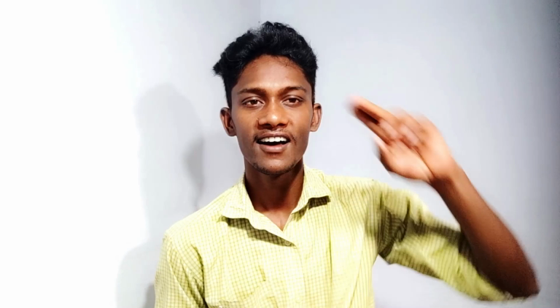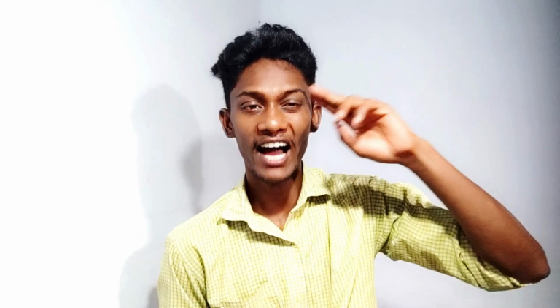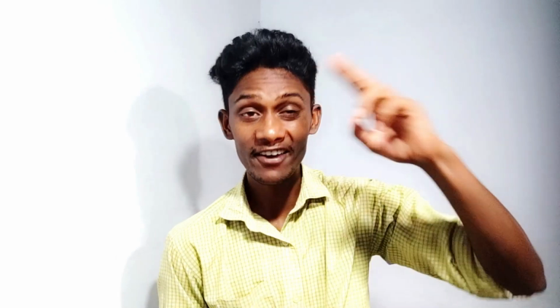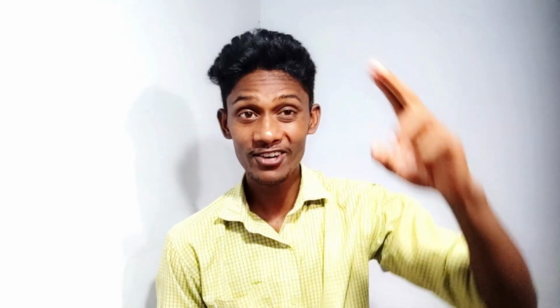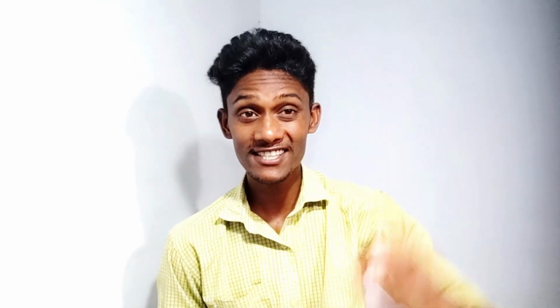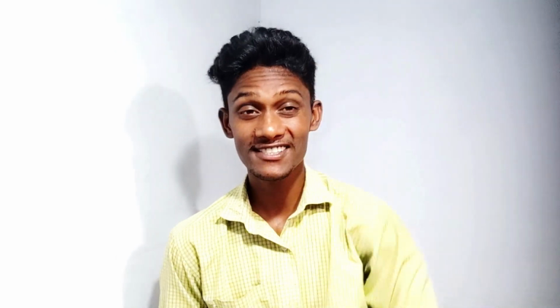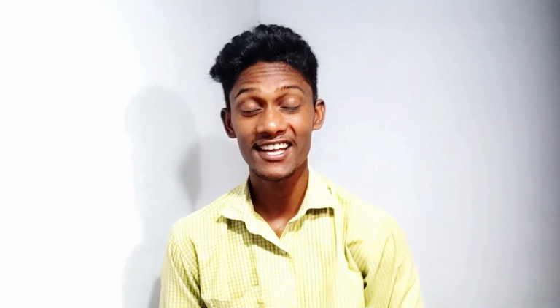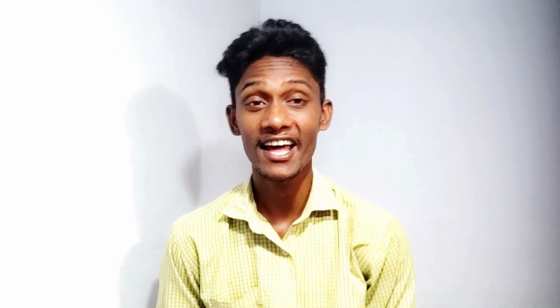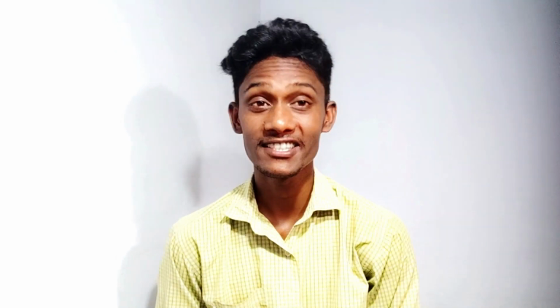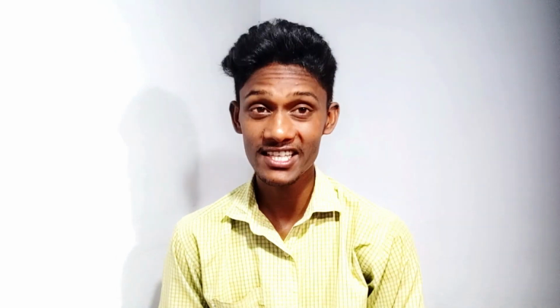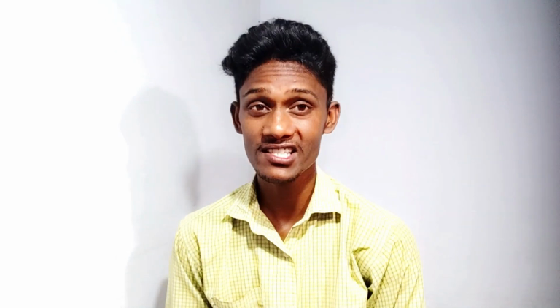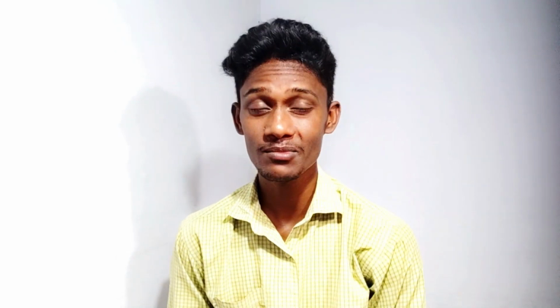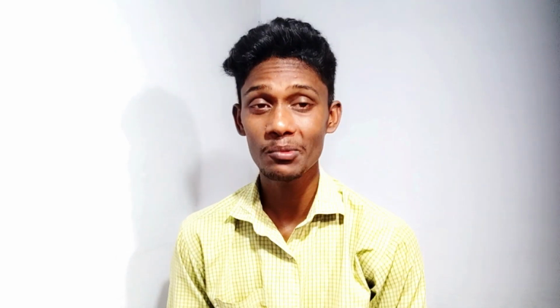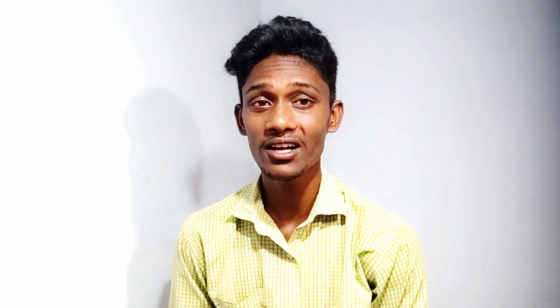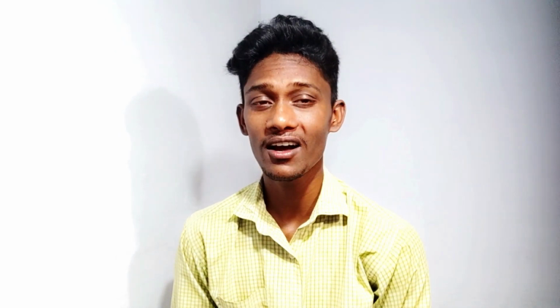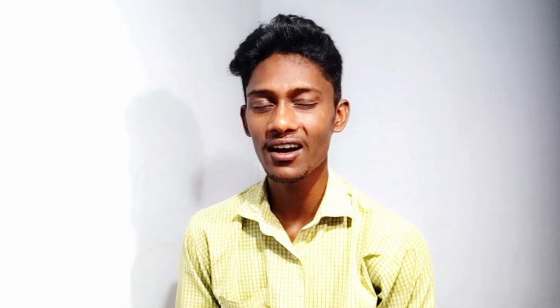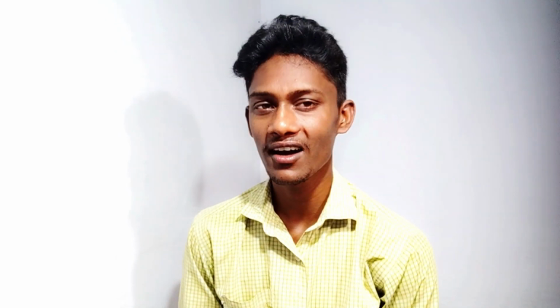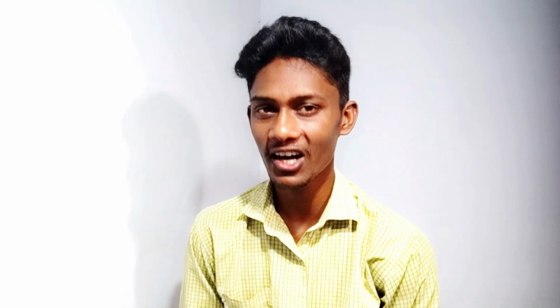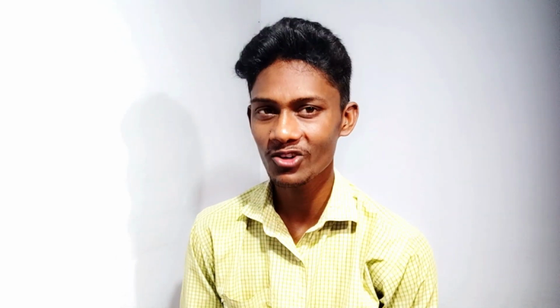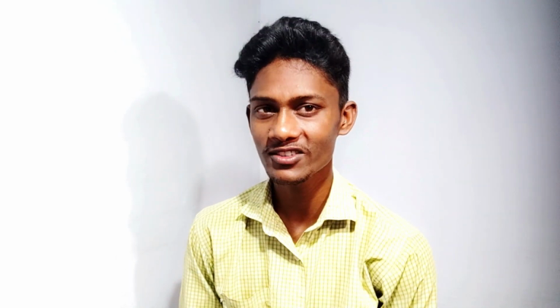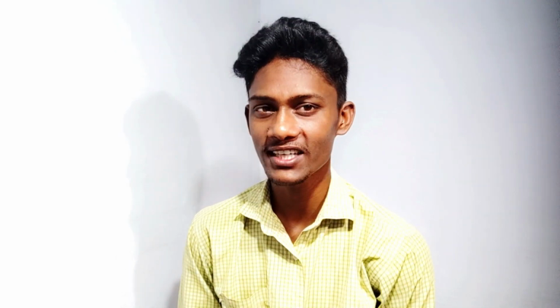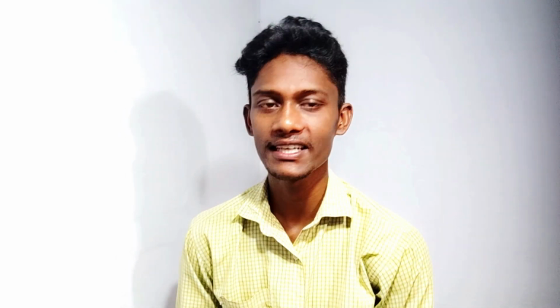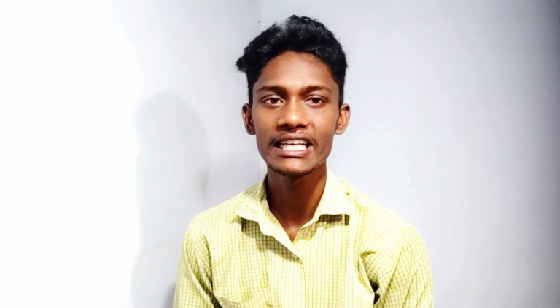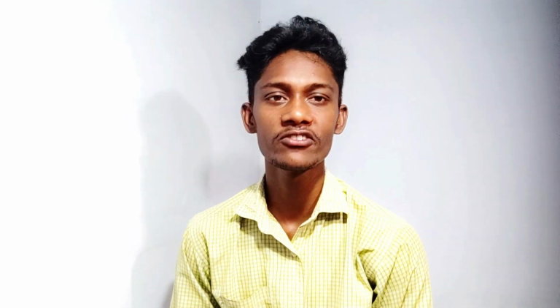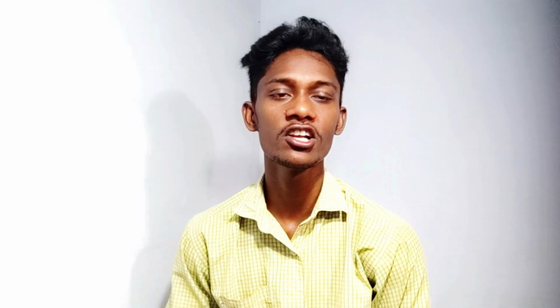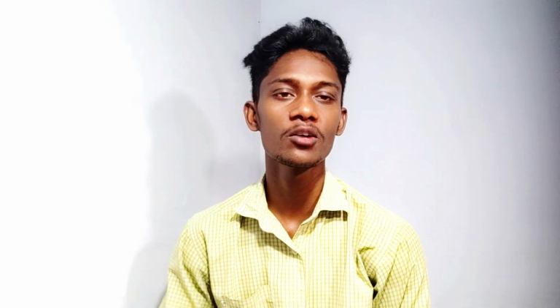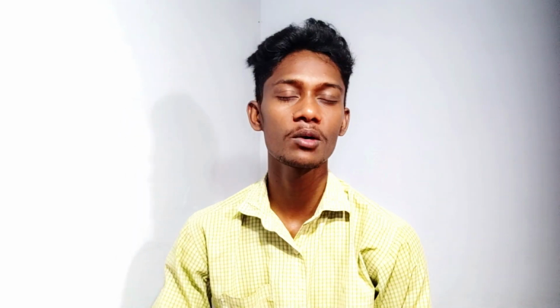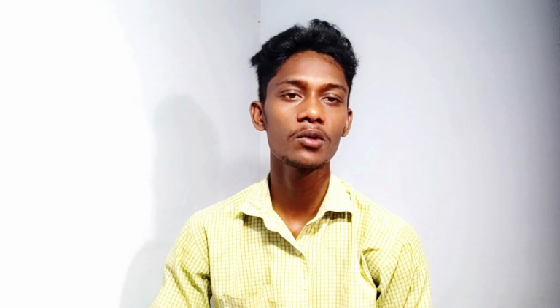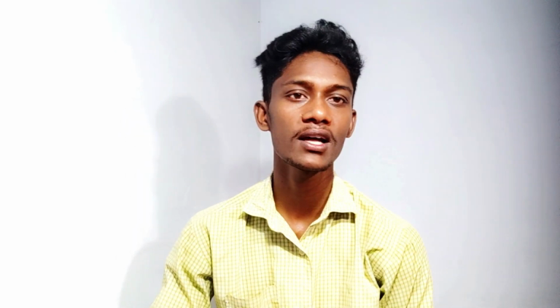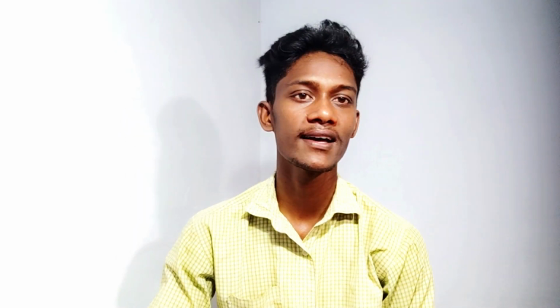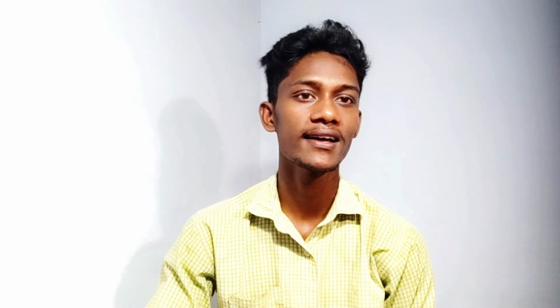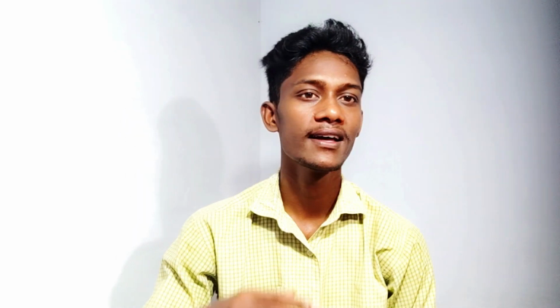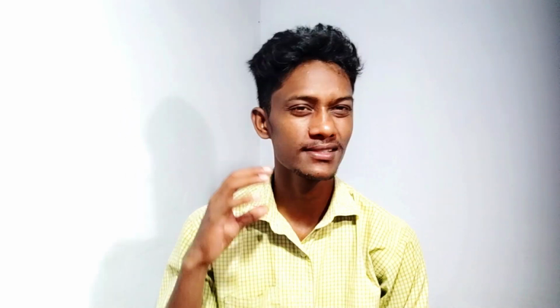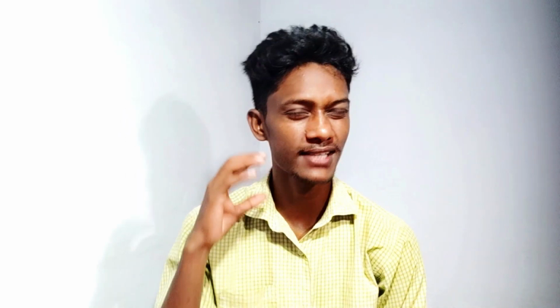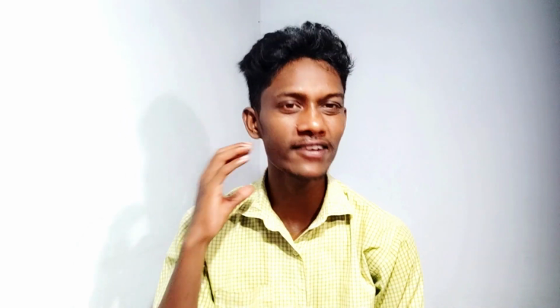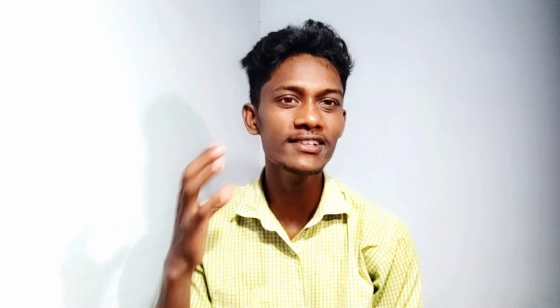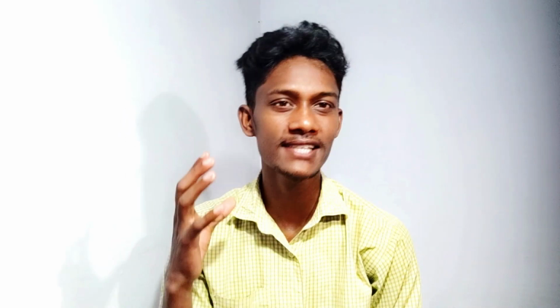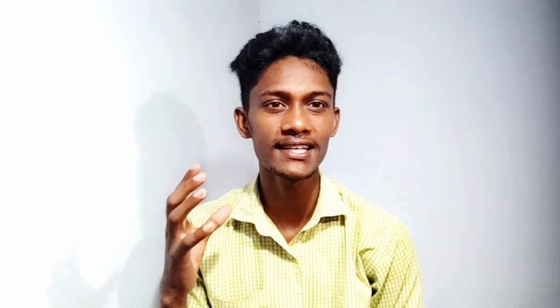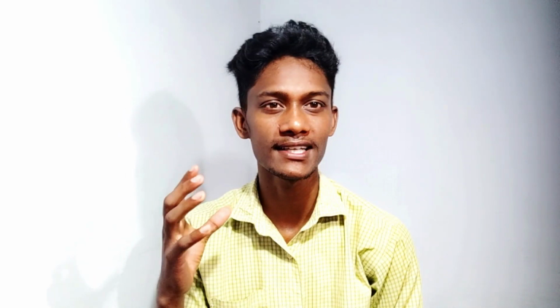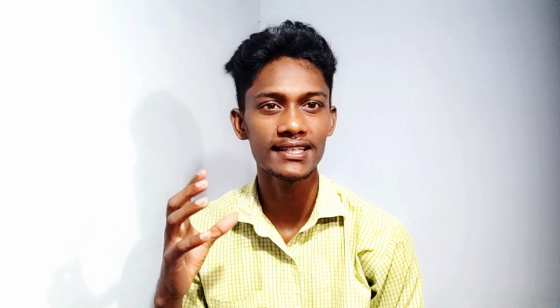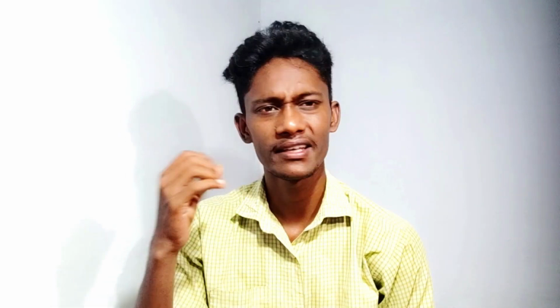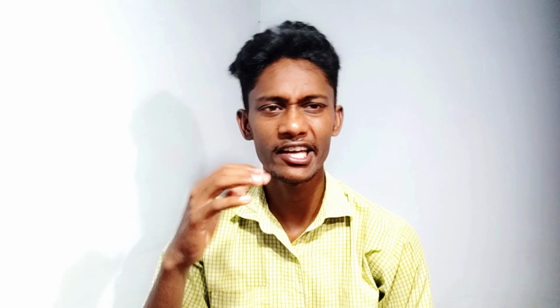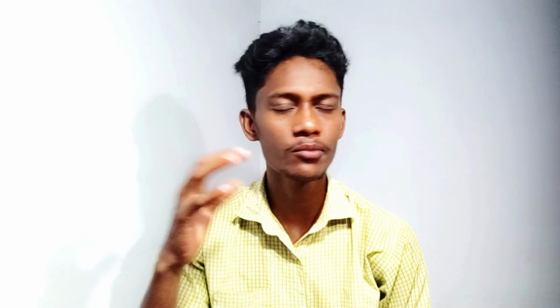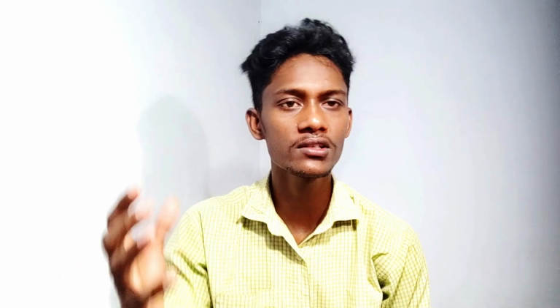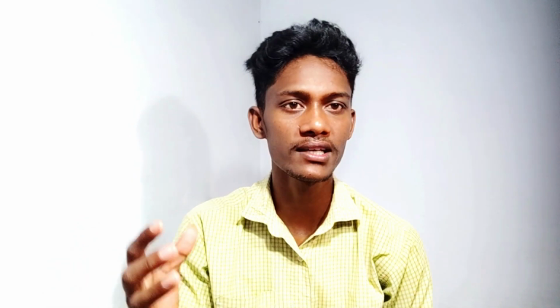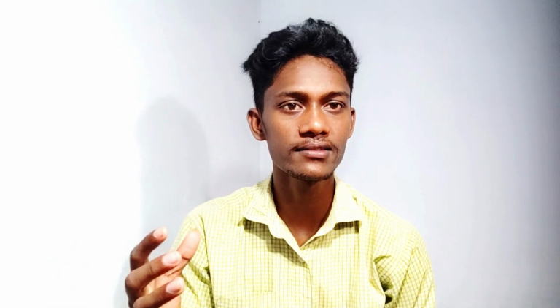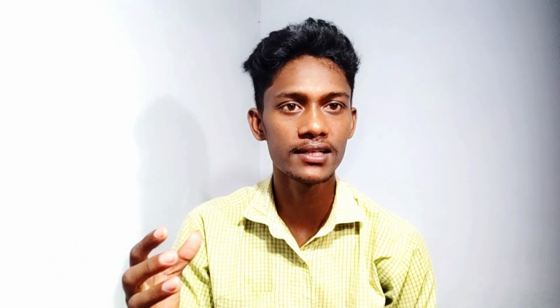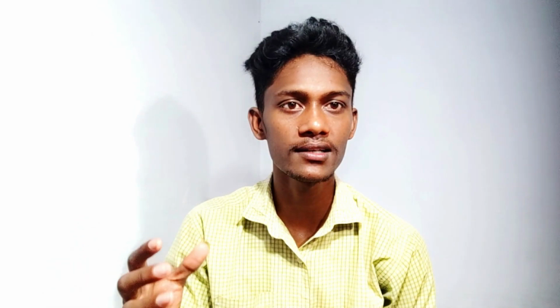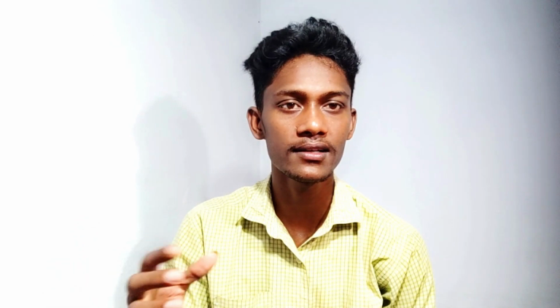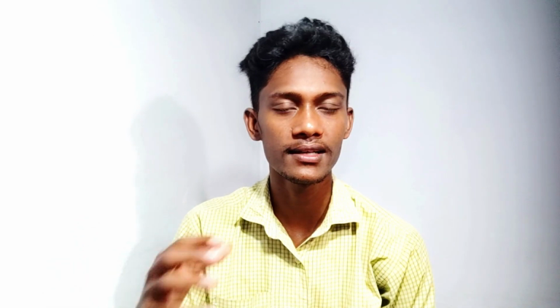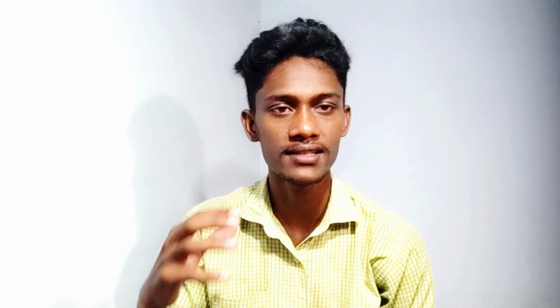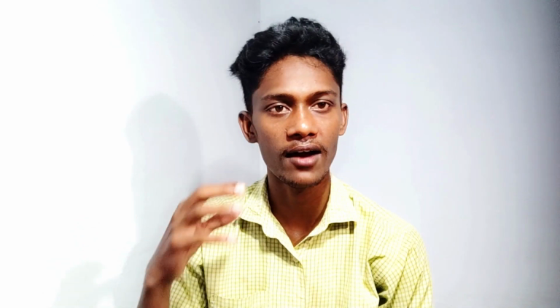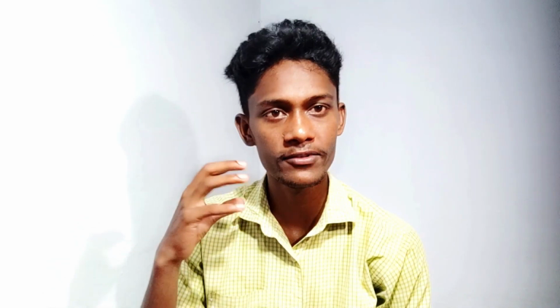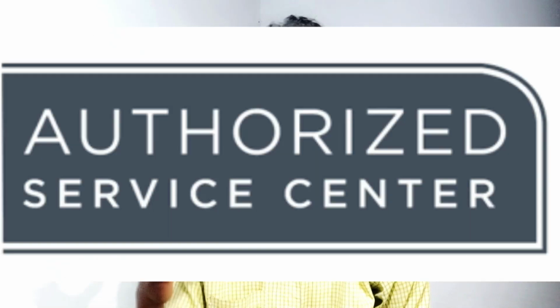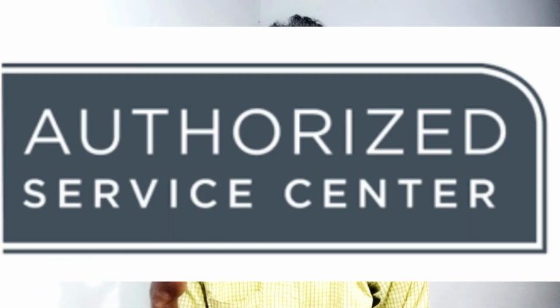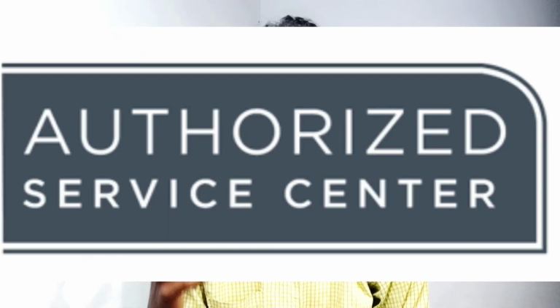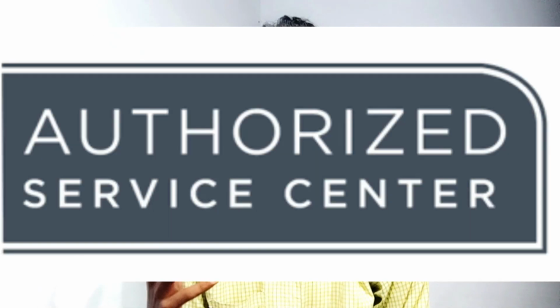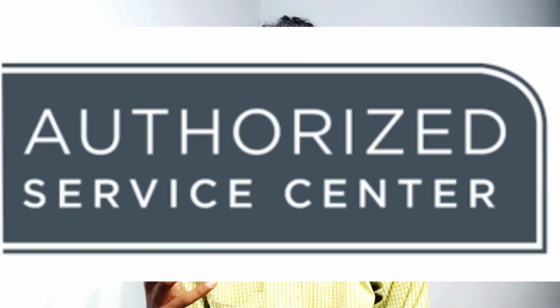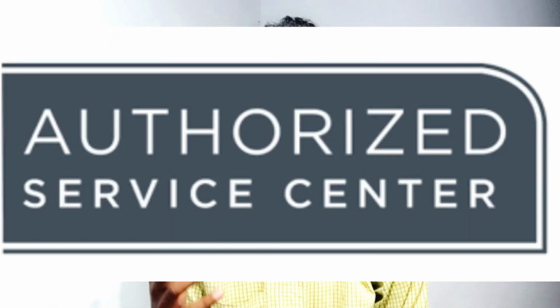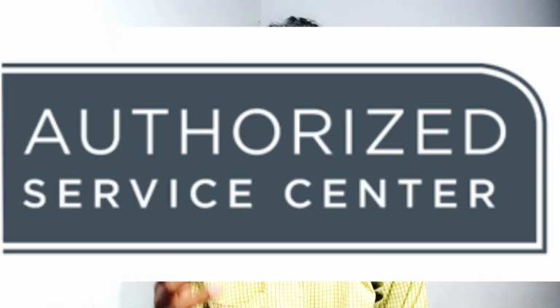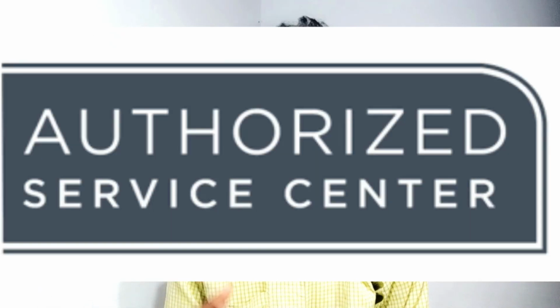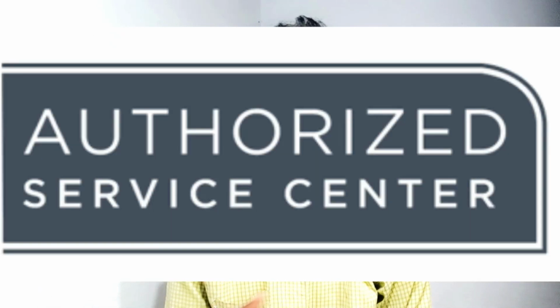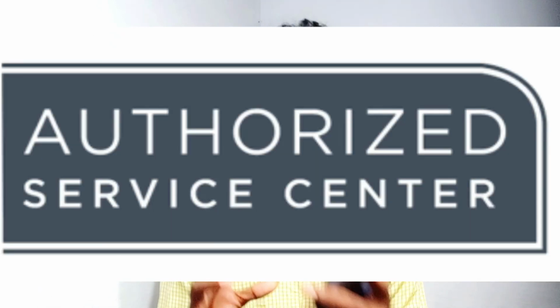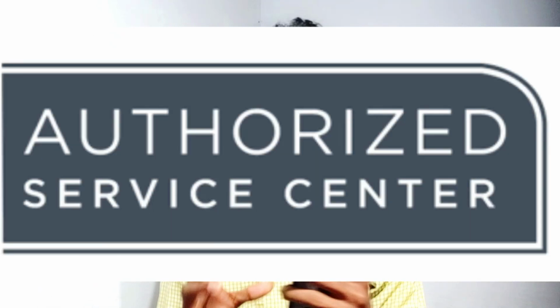Hi friends, GSM Tamil Arunujay here. Today we are going to talk about the service center. An official service center.